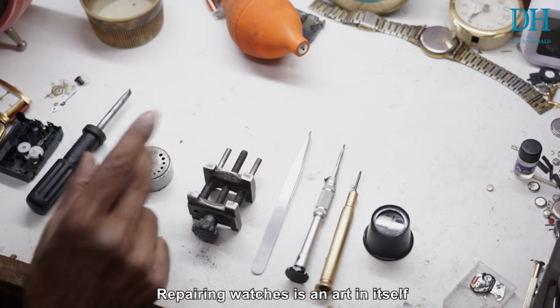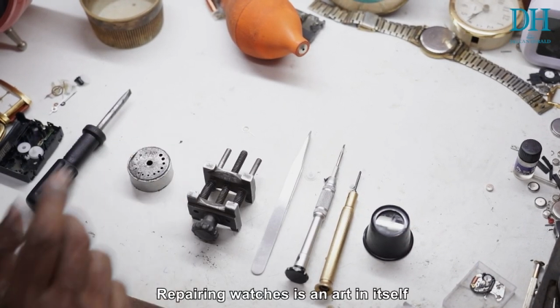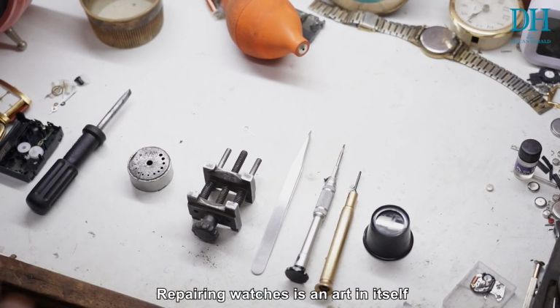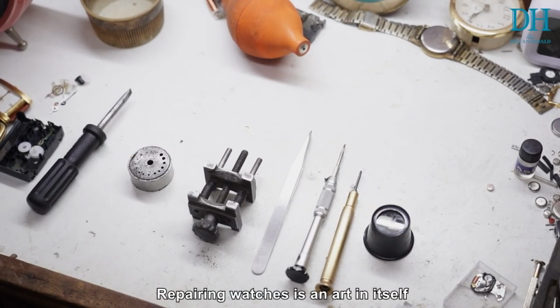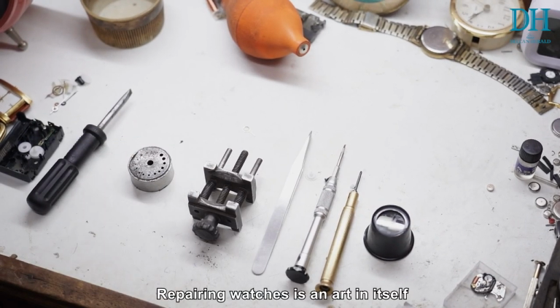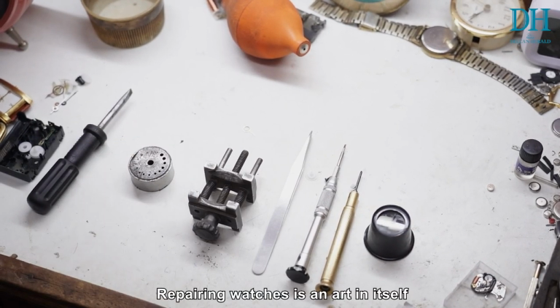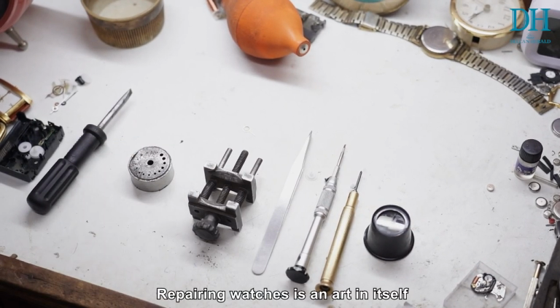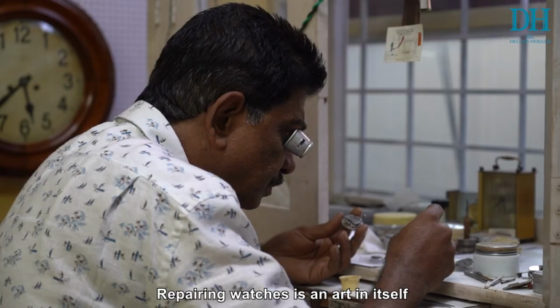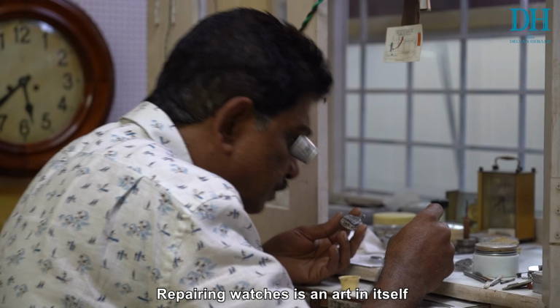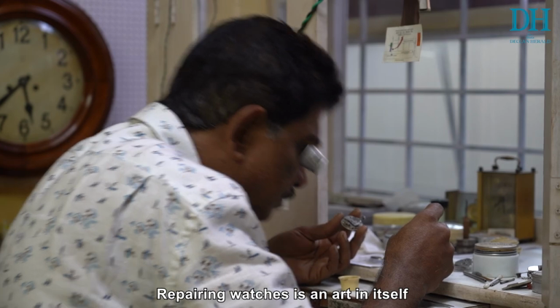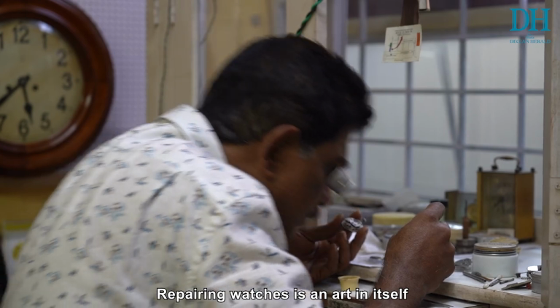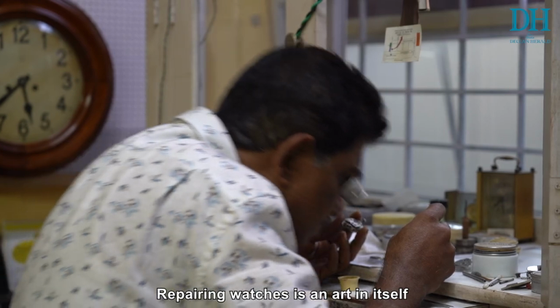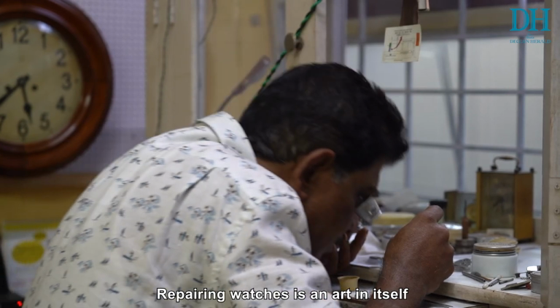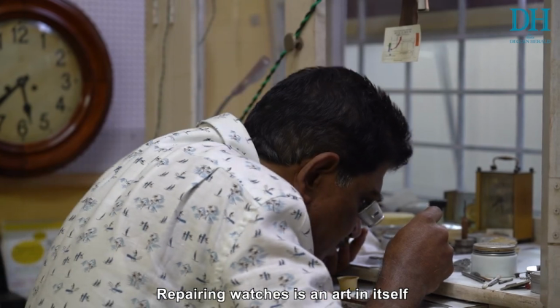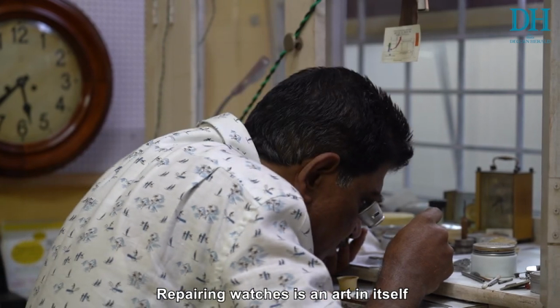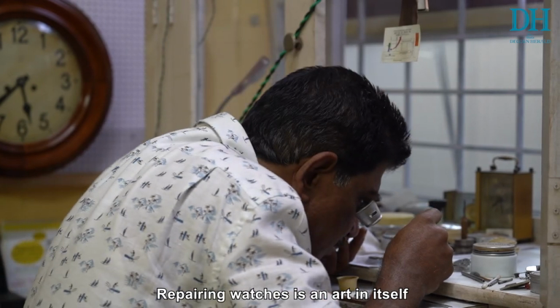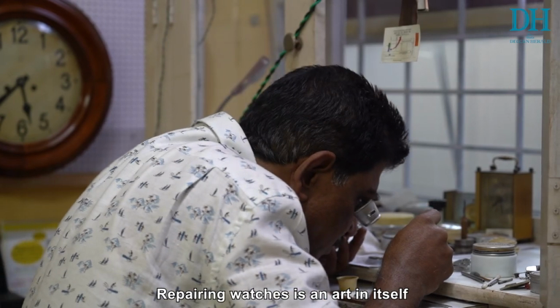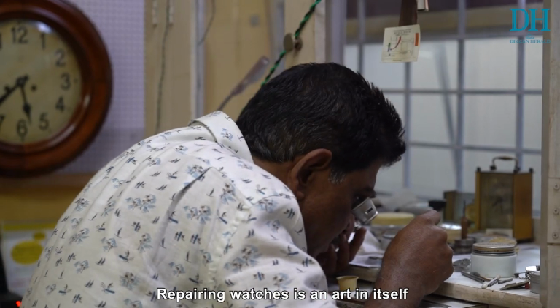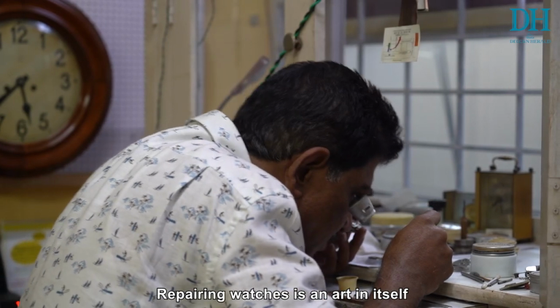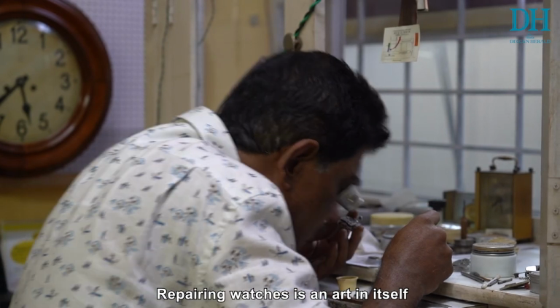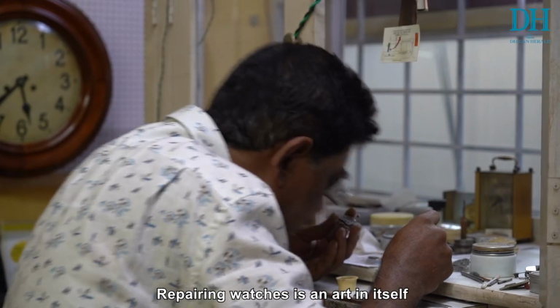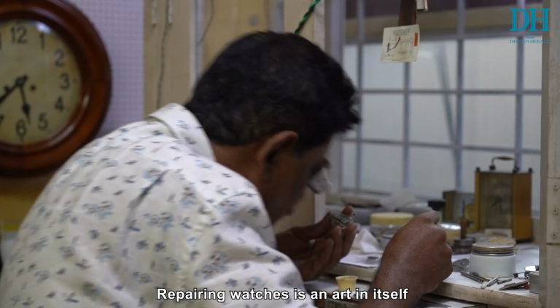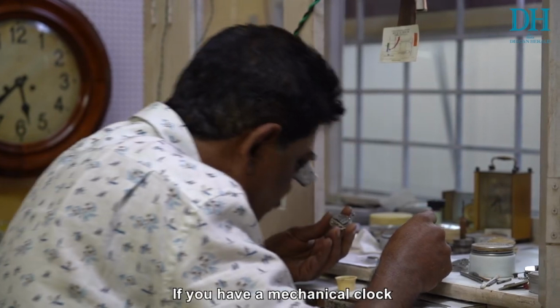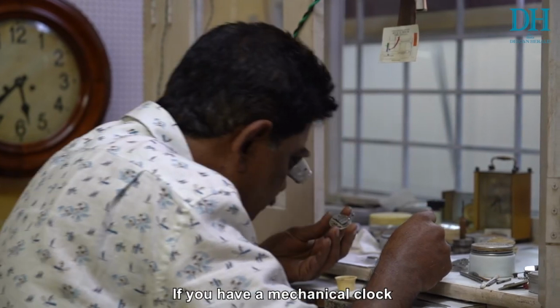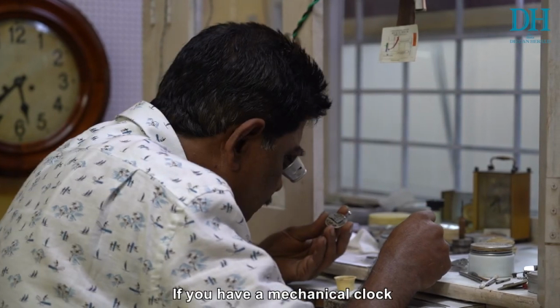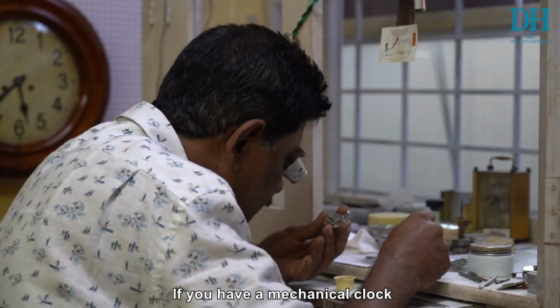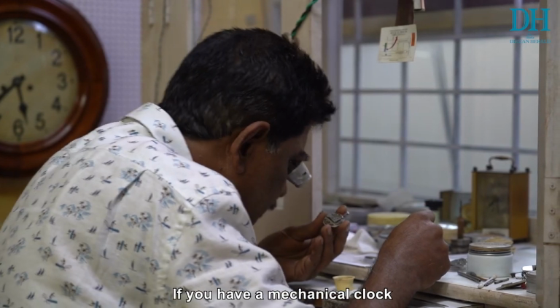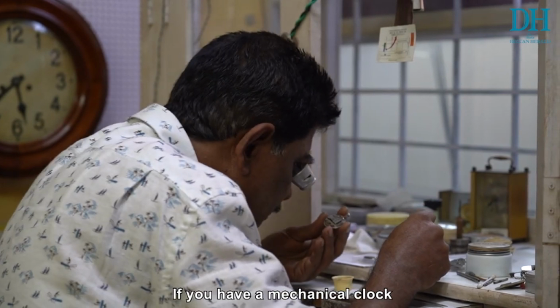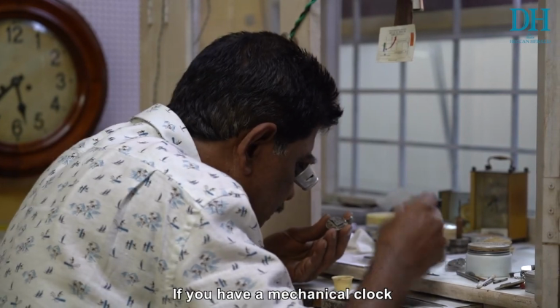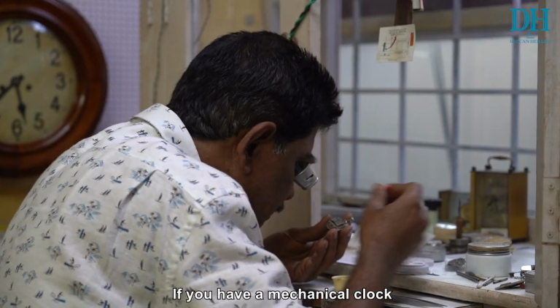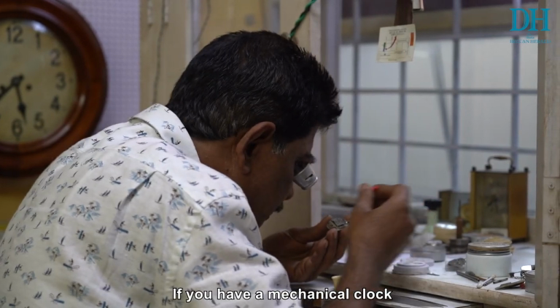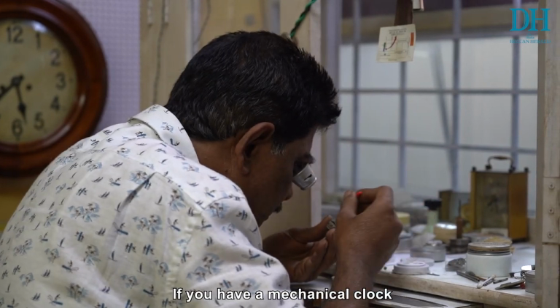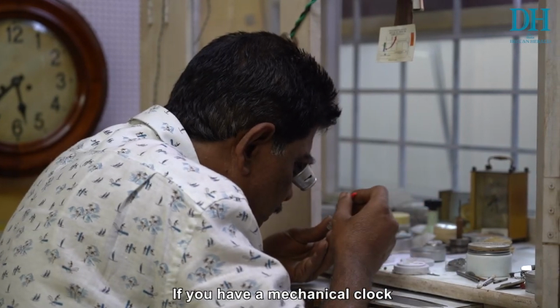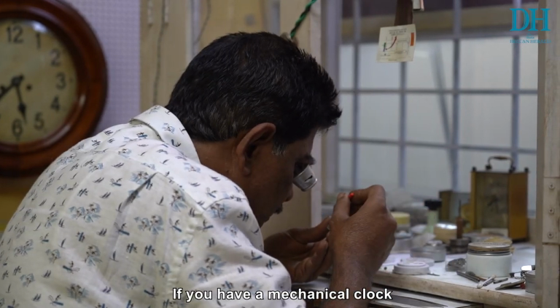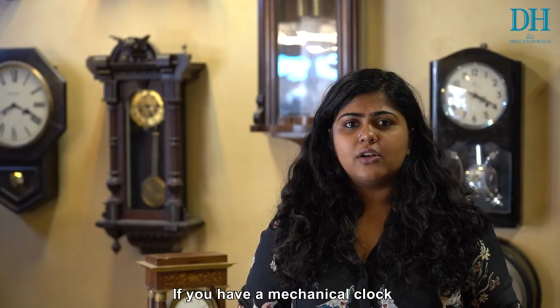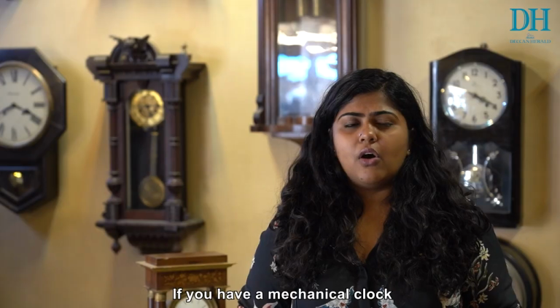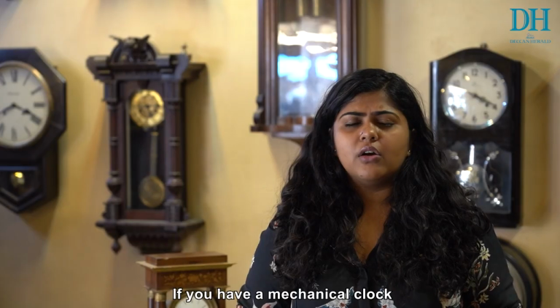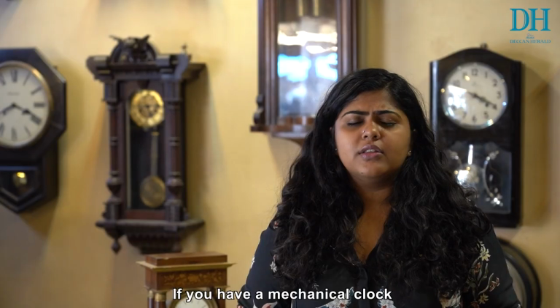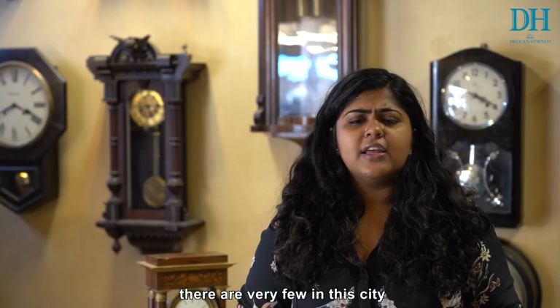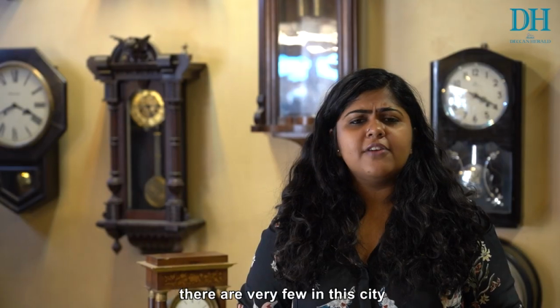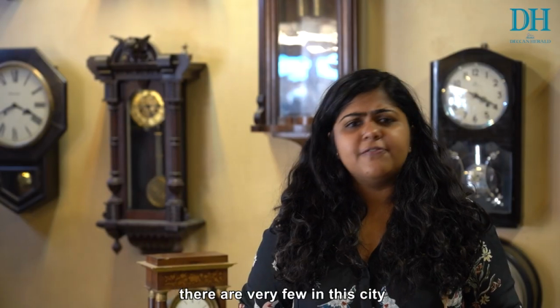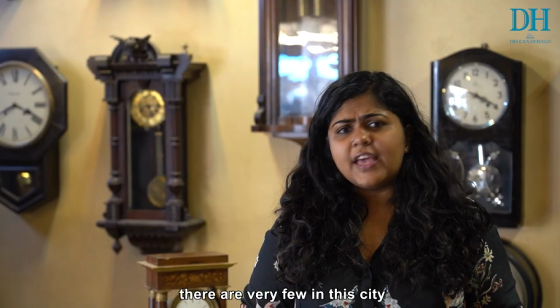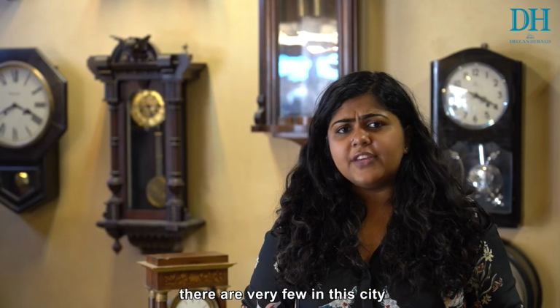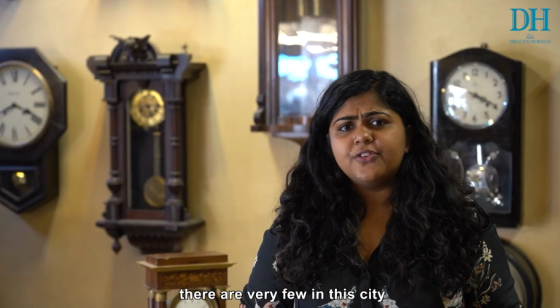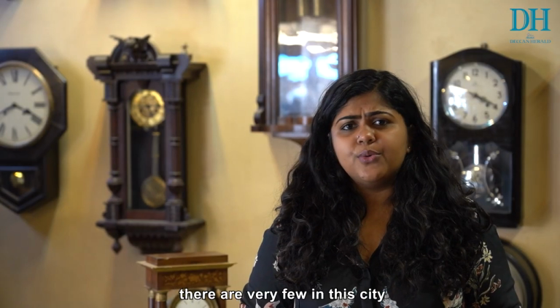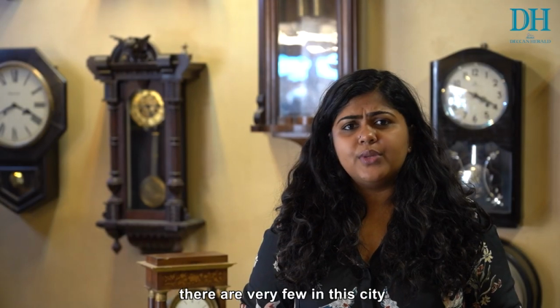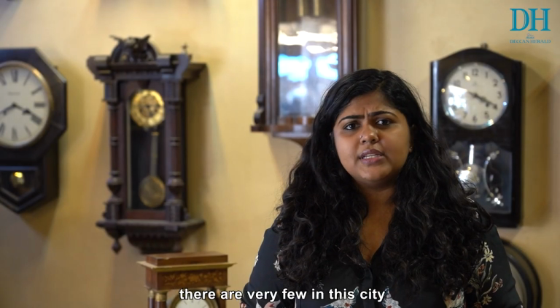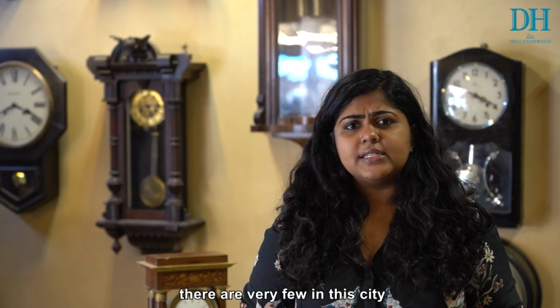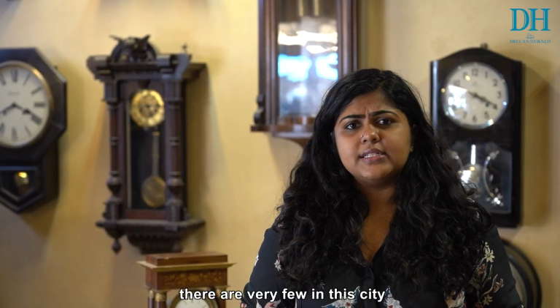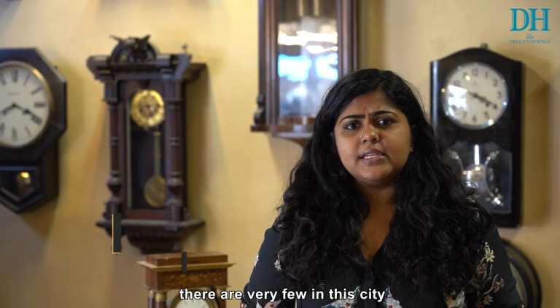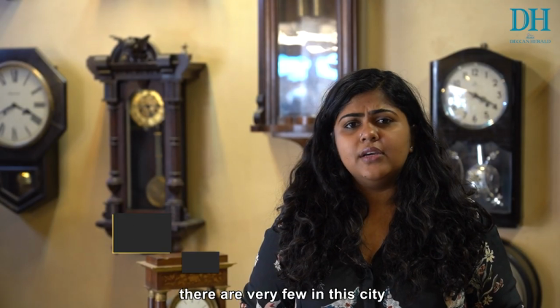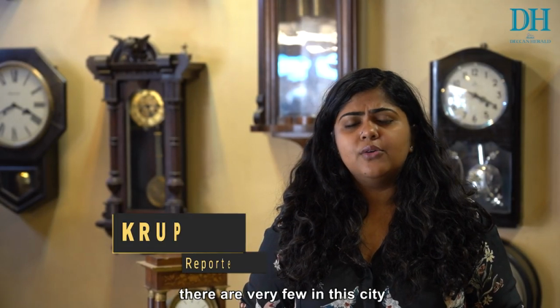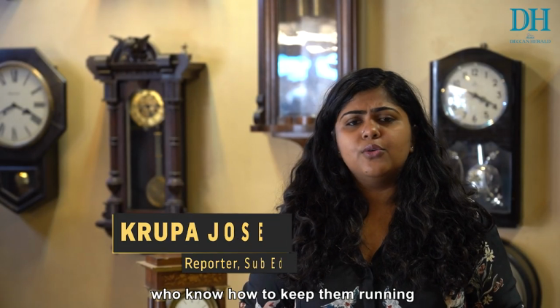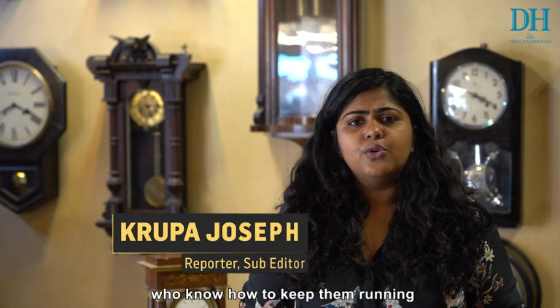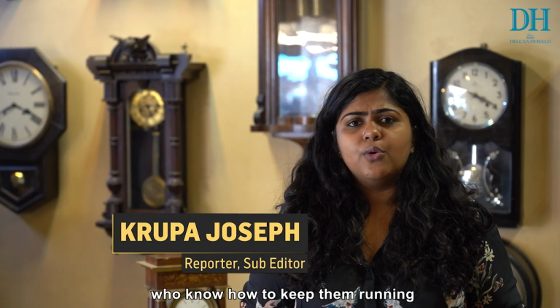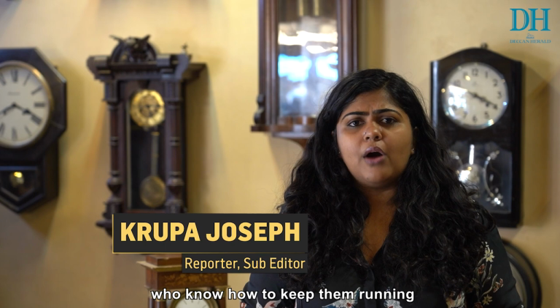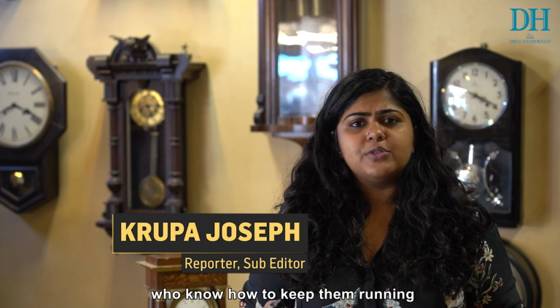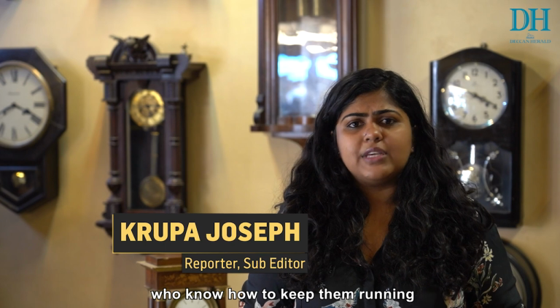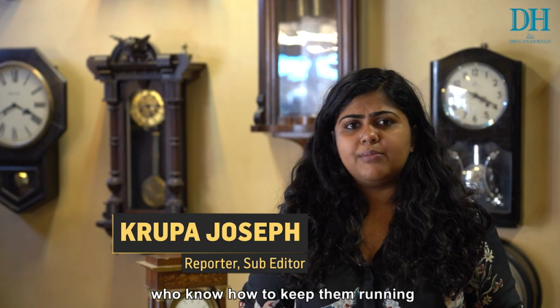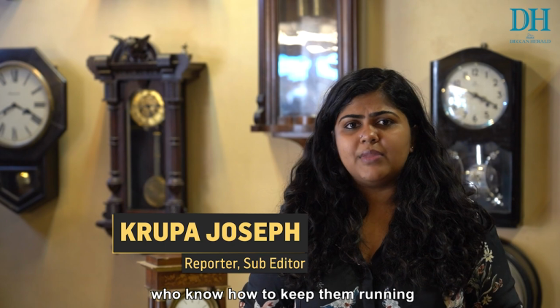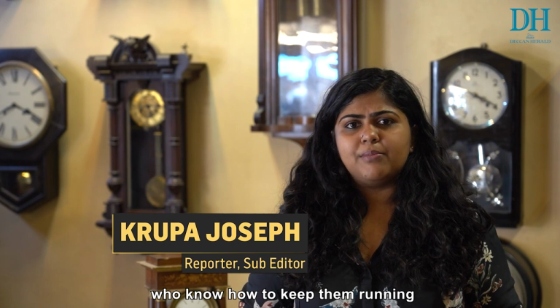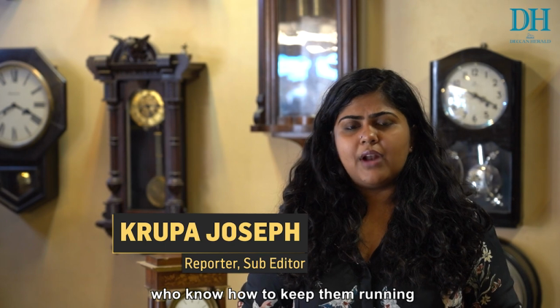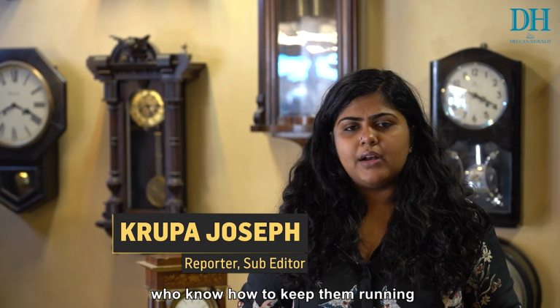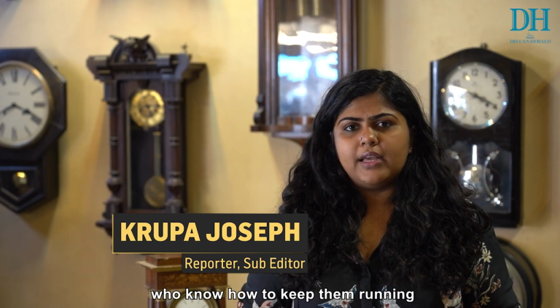Repairing watches is an art in itself. If you have a mechanical clock, there are very few in the city who know how to keep them running.